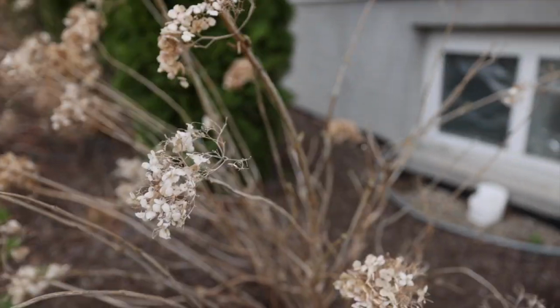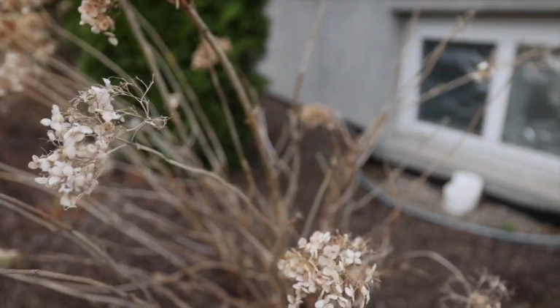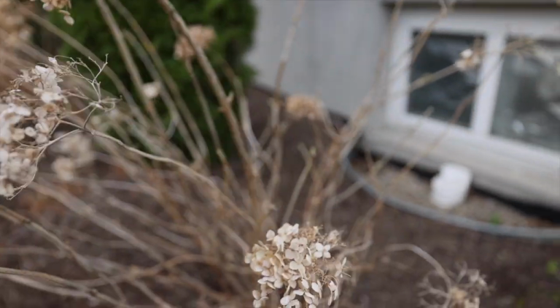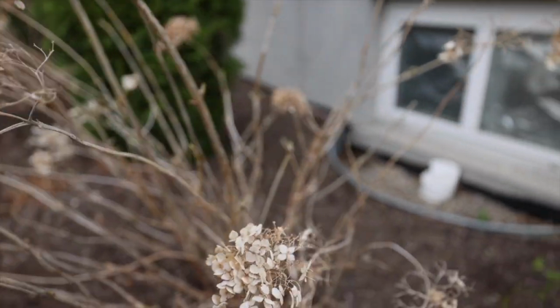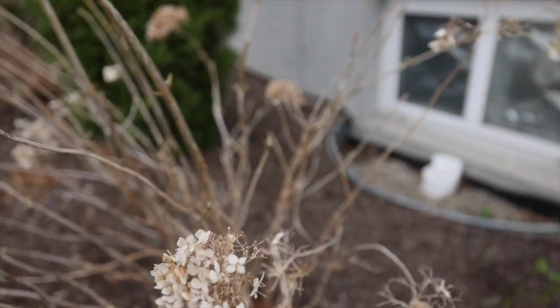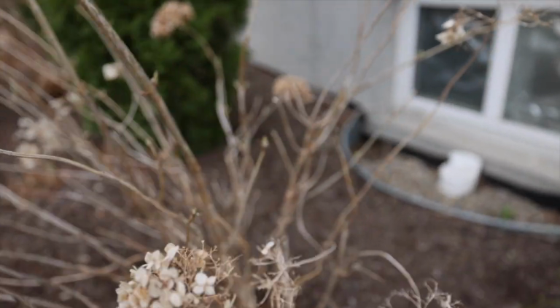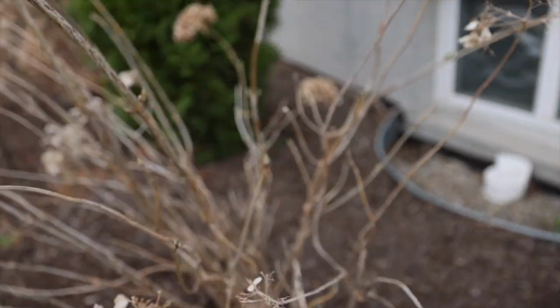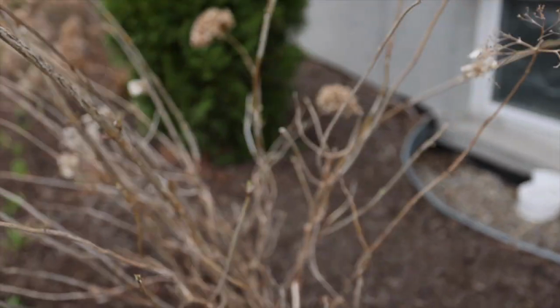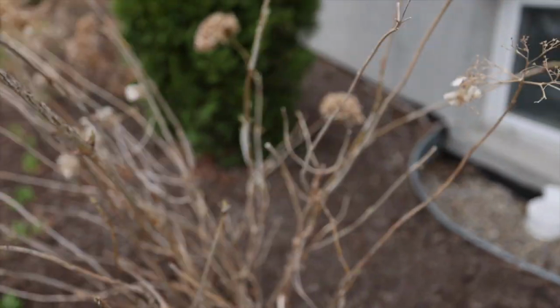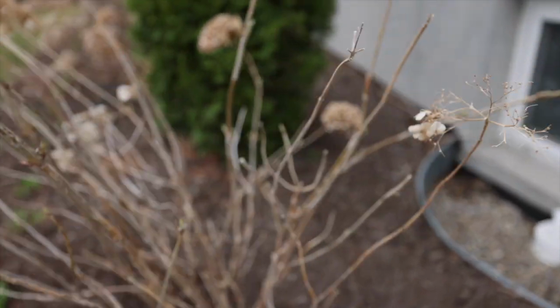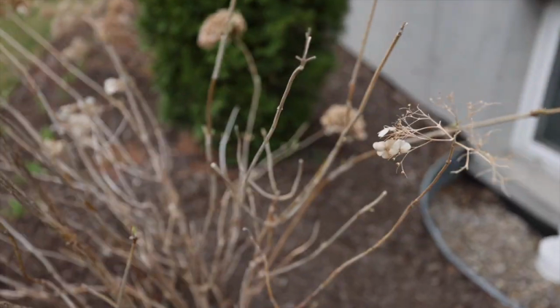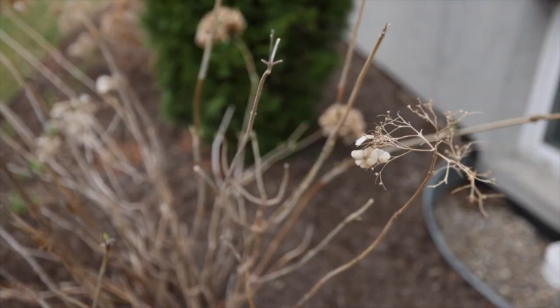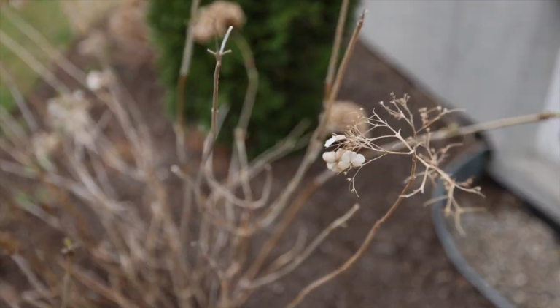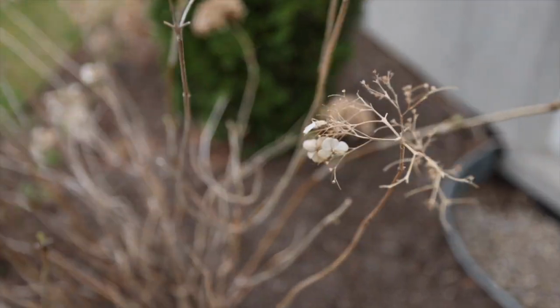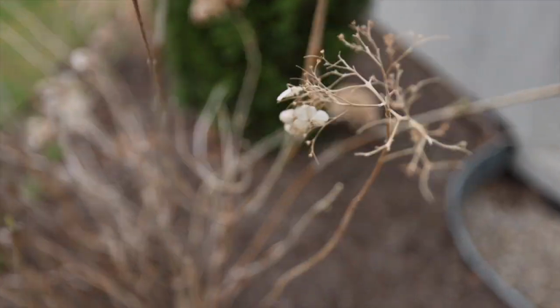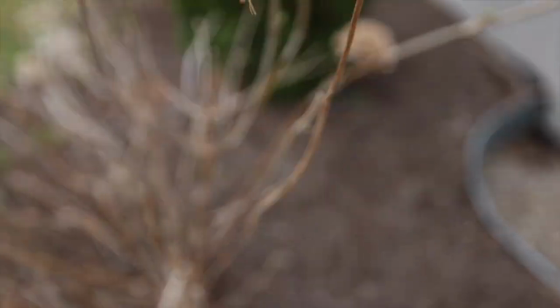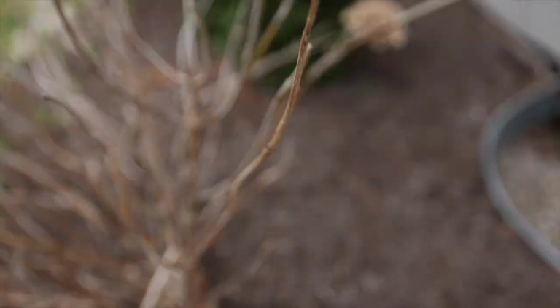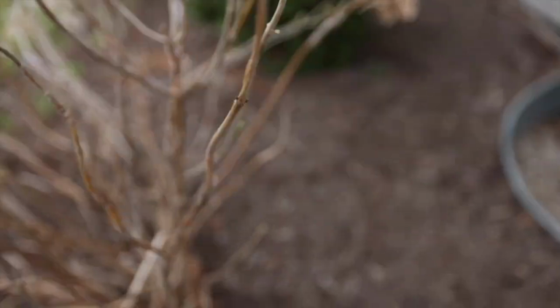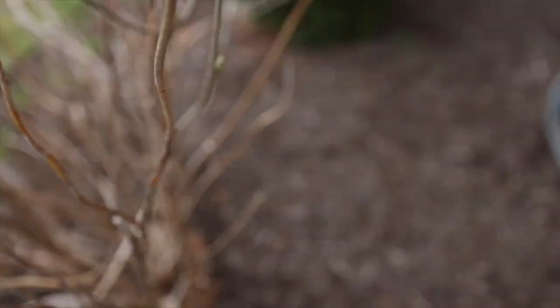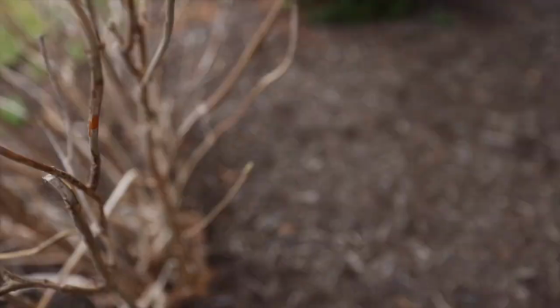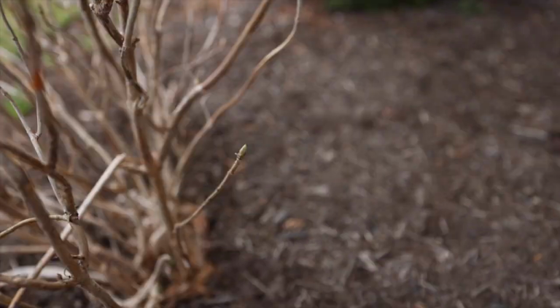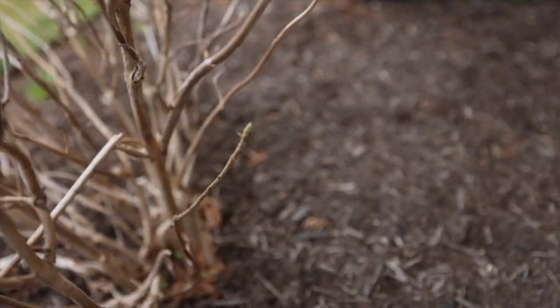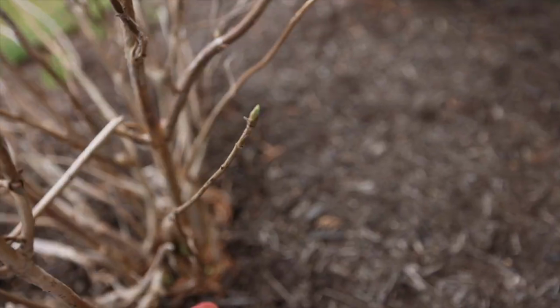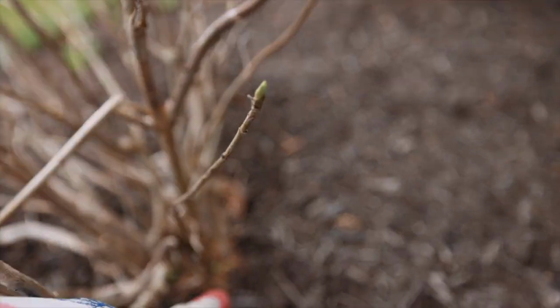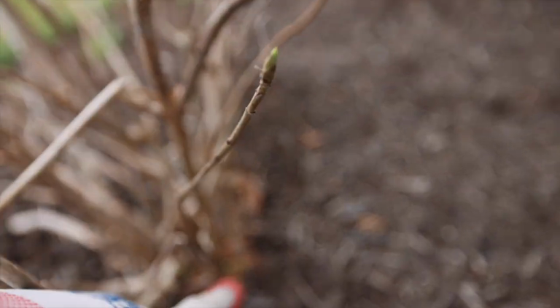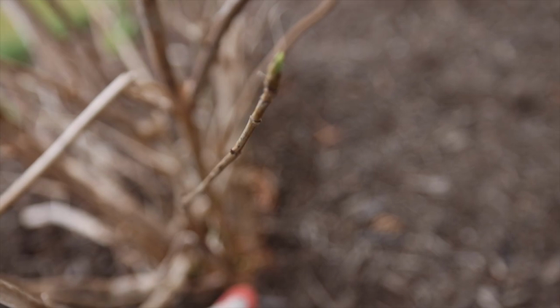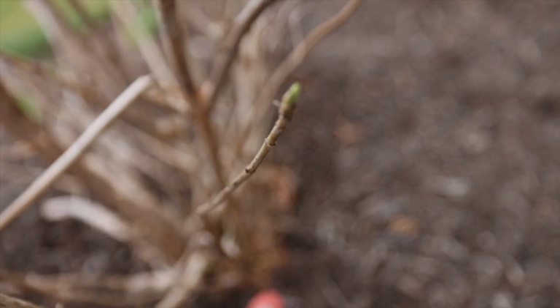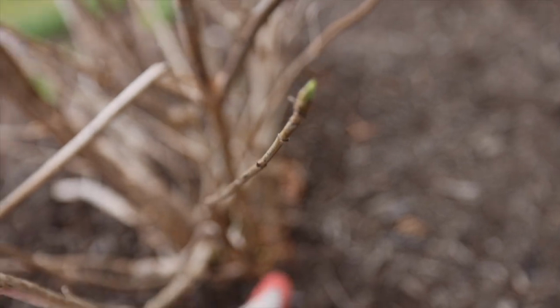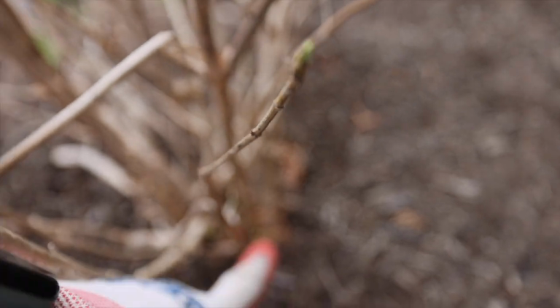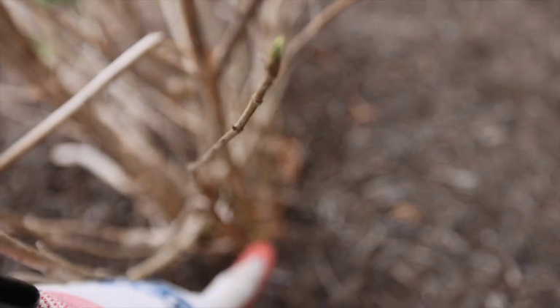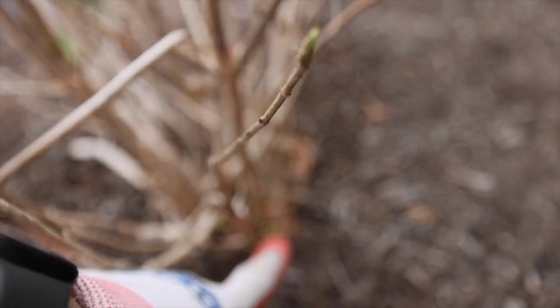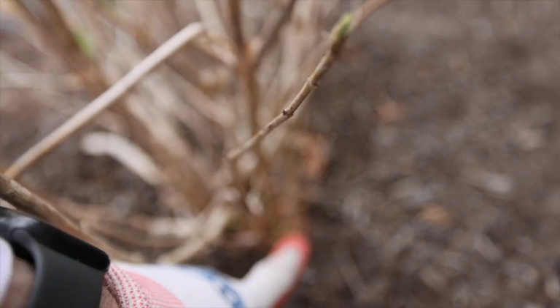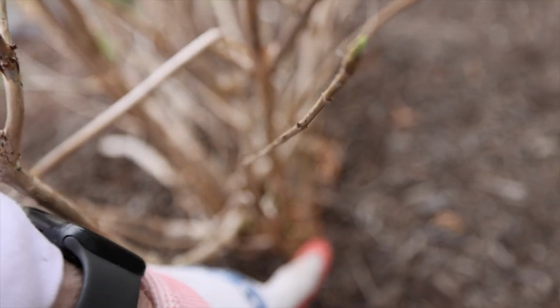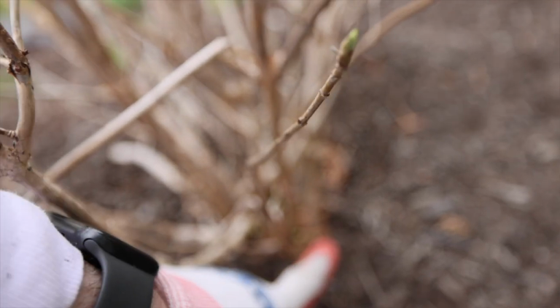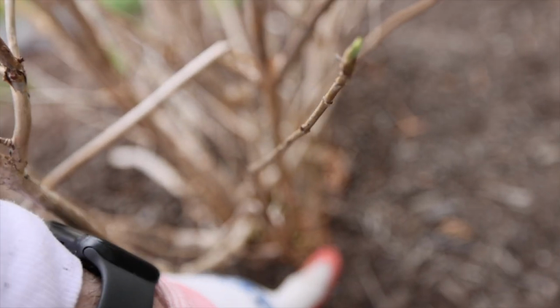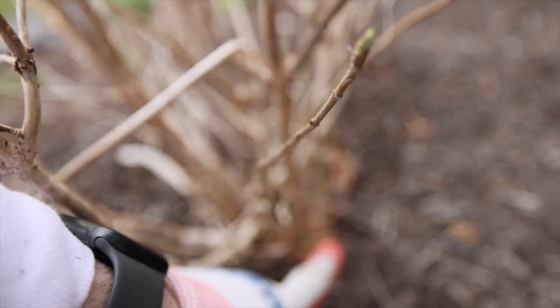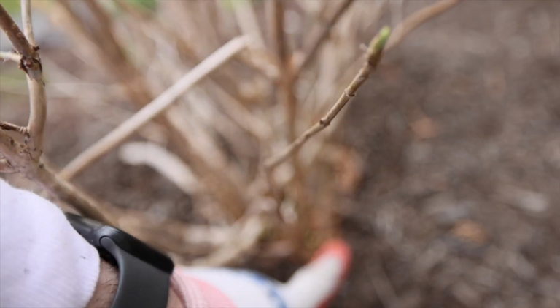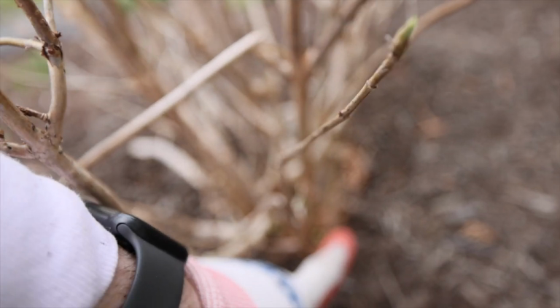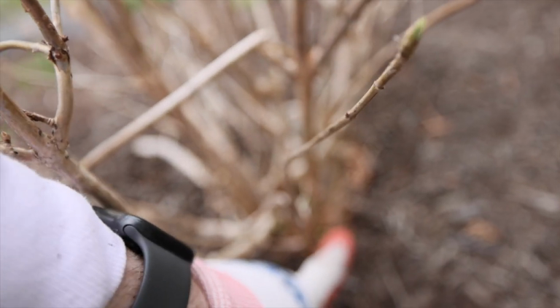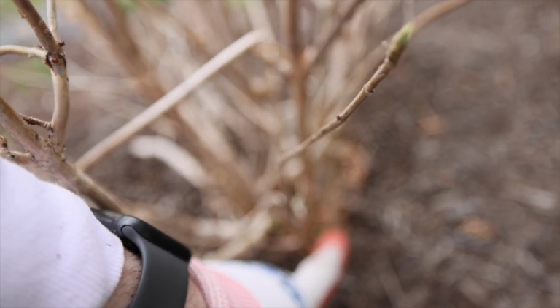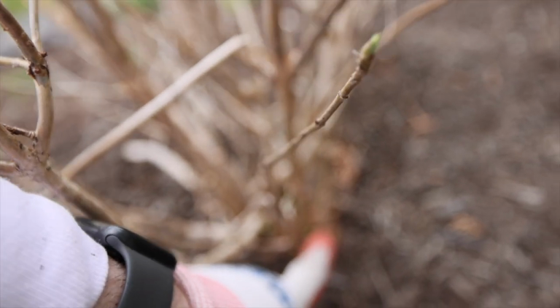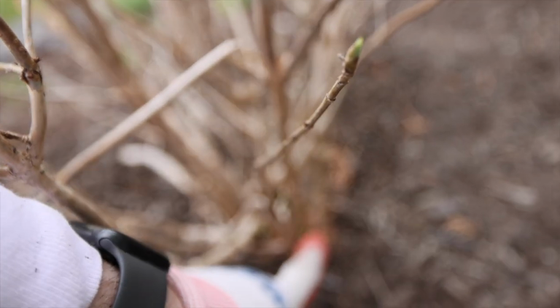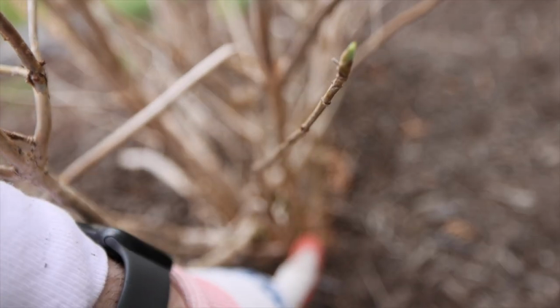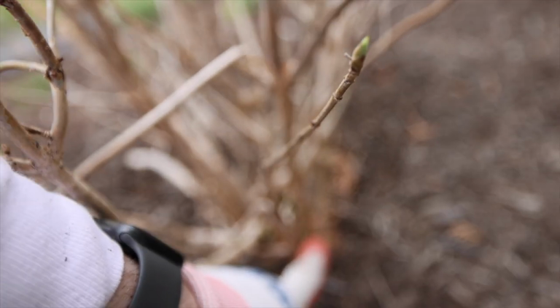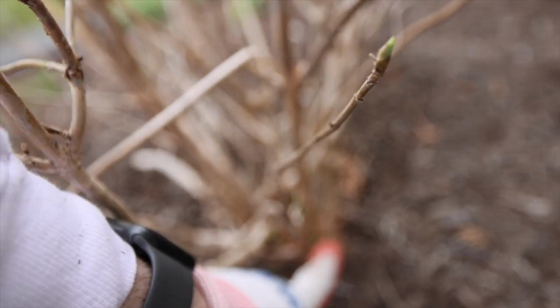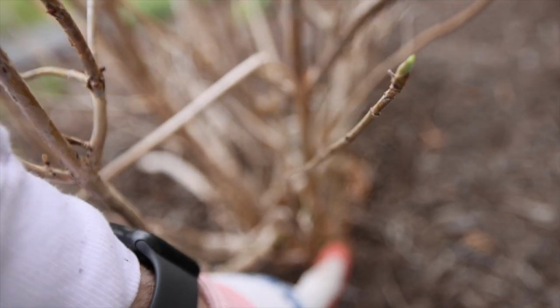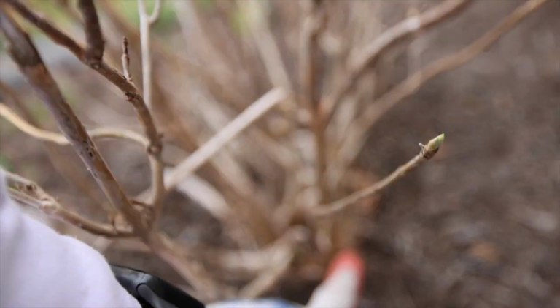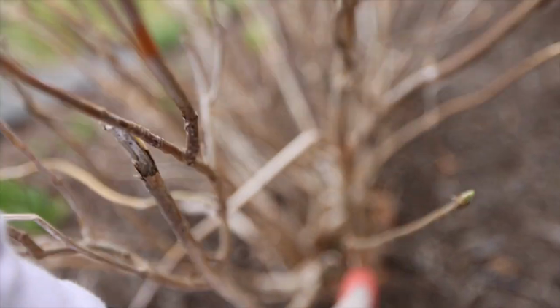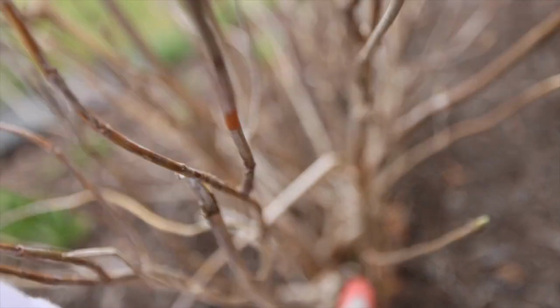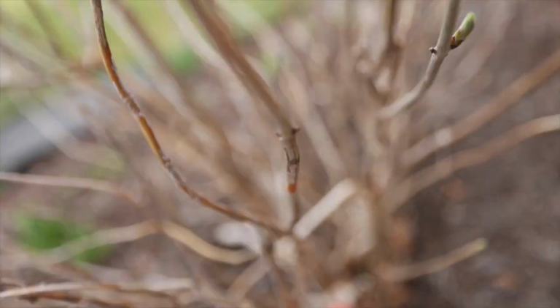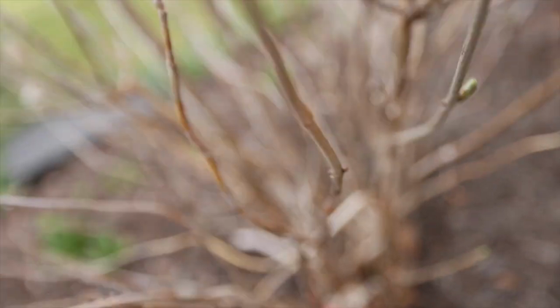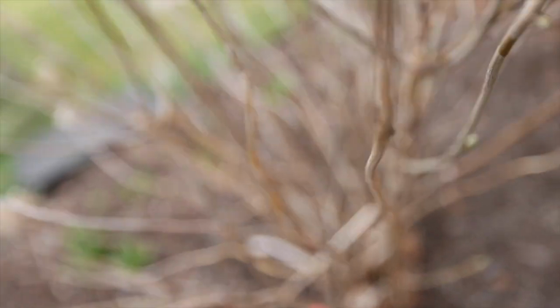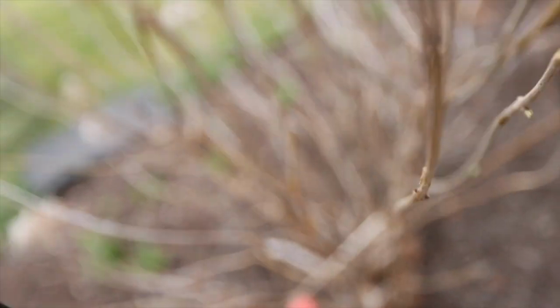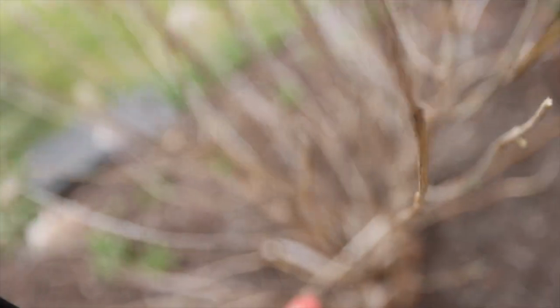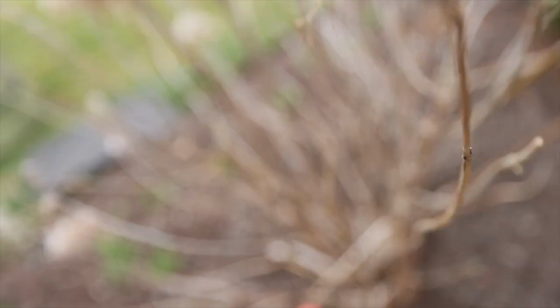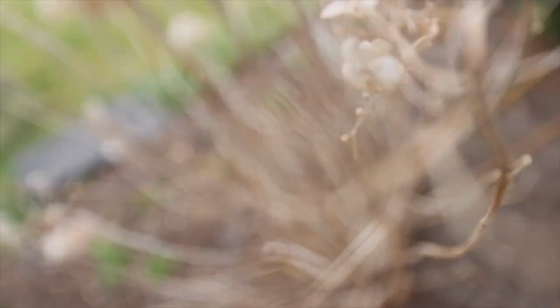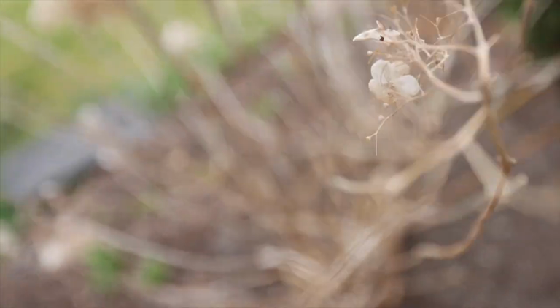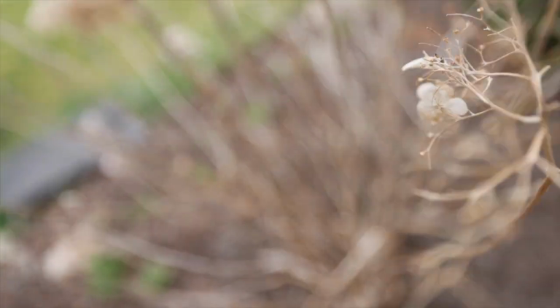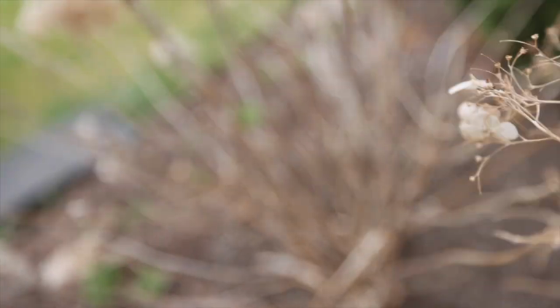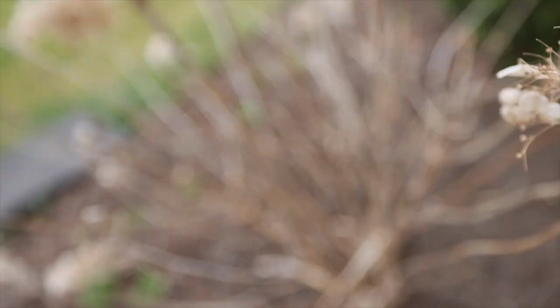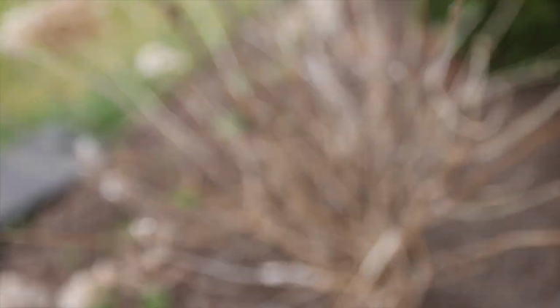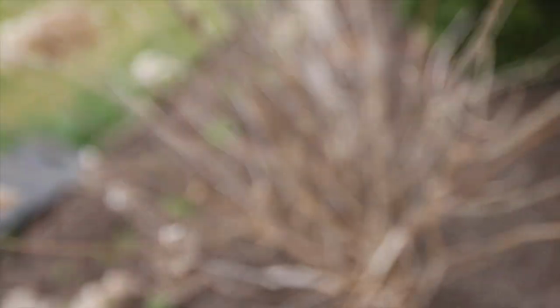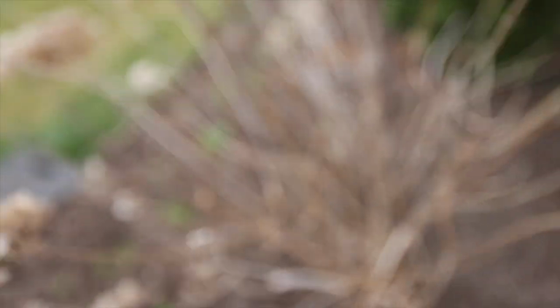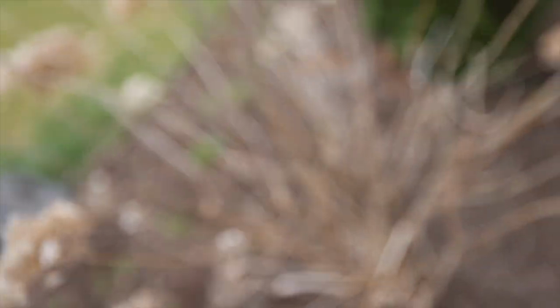There's actually some new growth down here that looks very nice. So follow along and watch as I prune these.